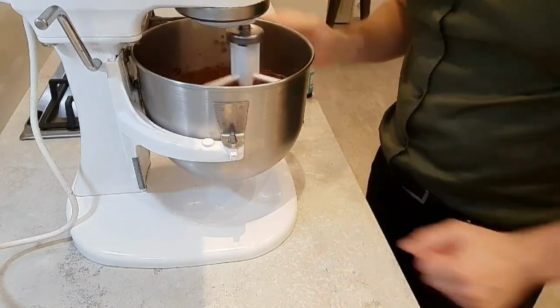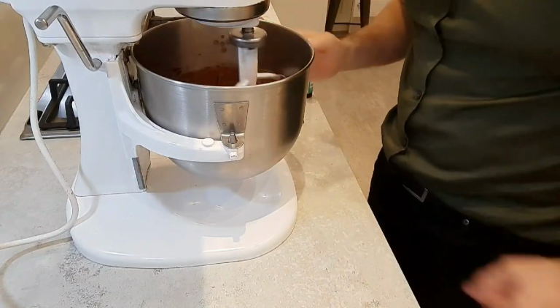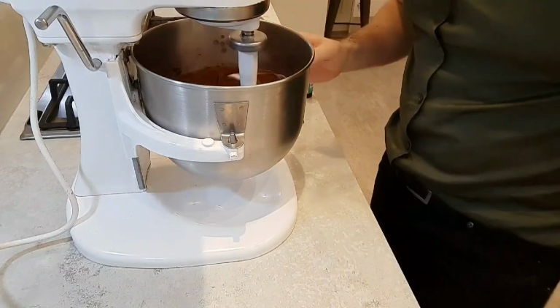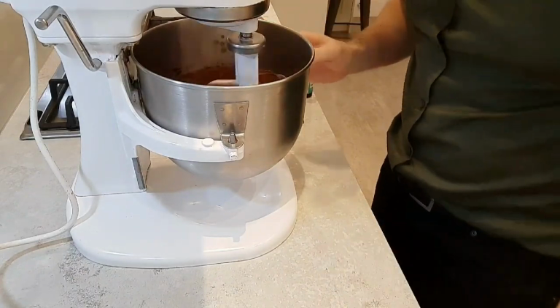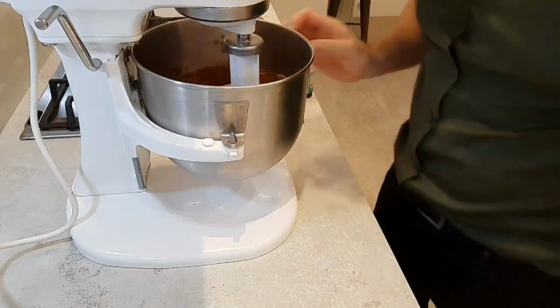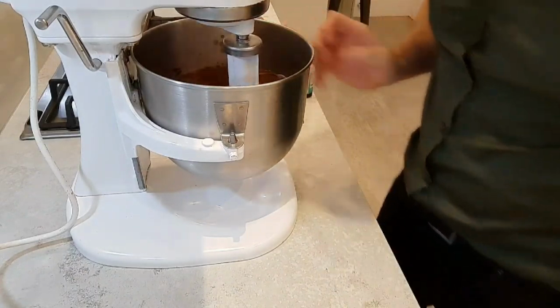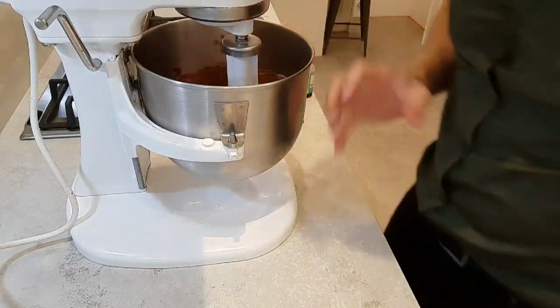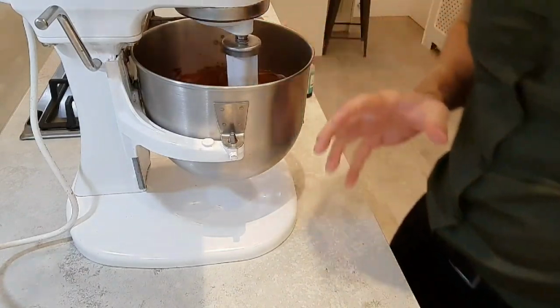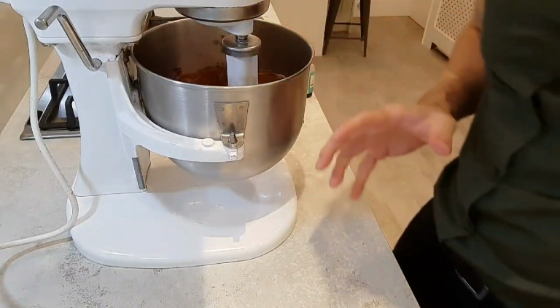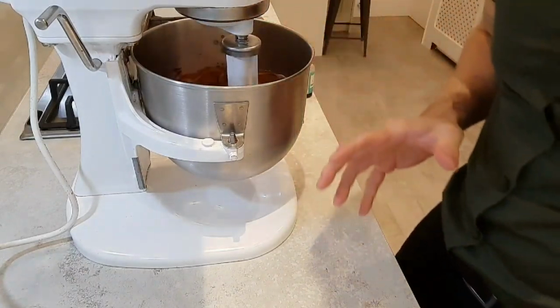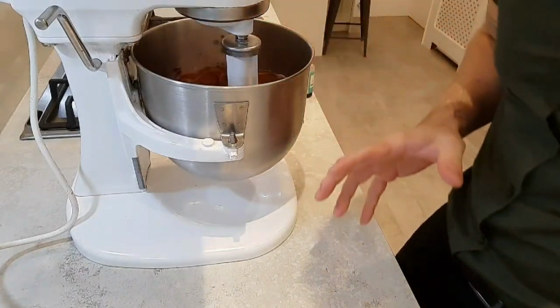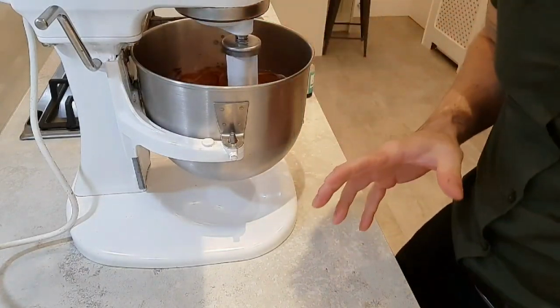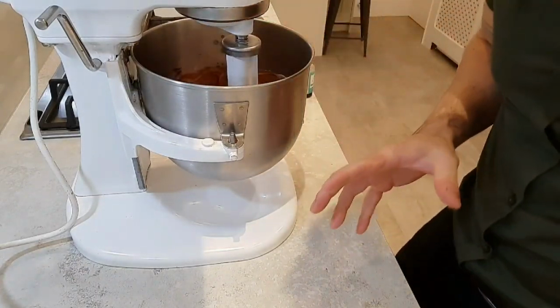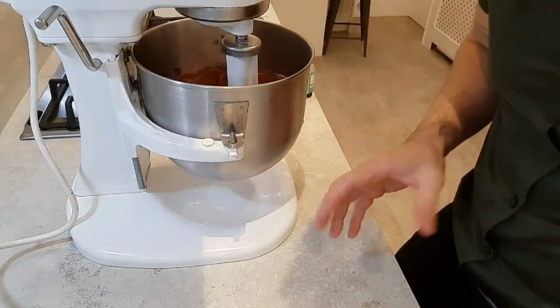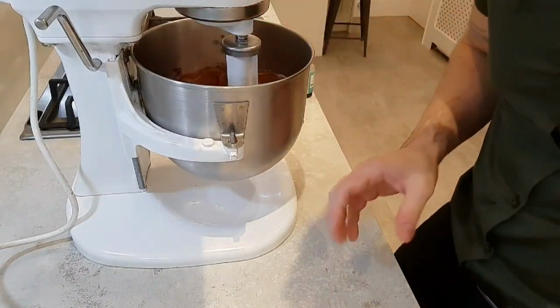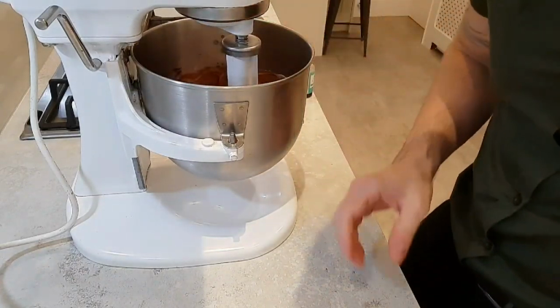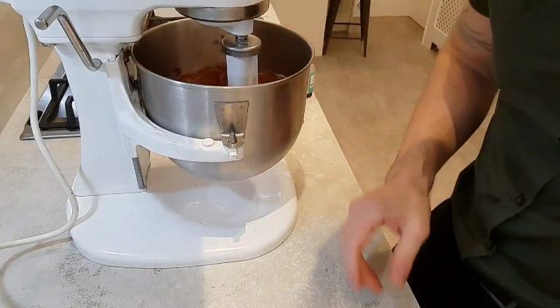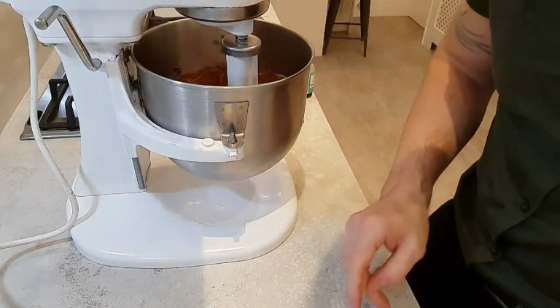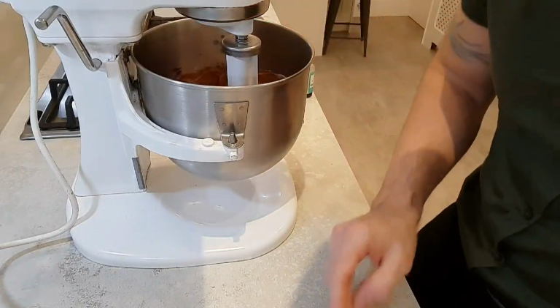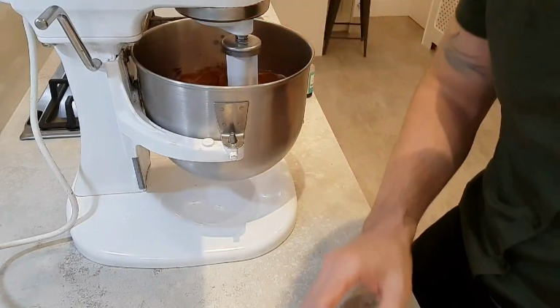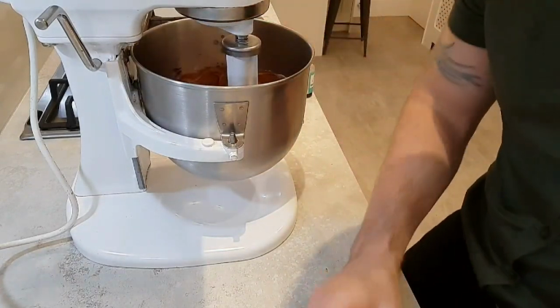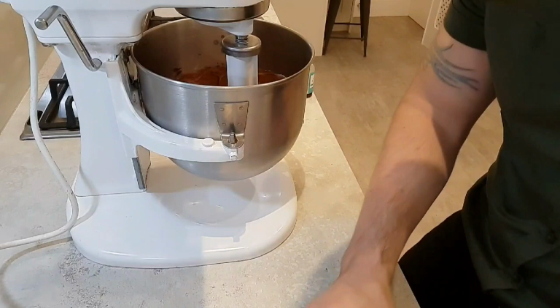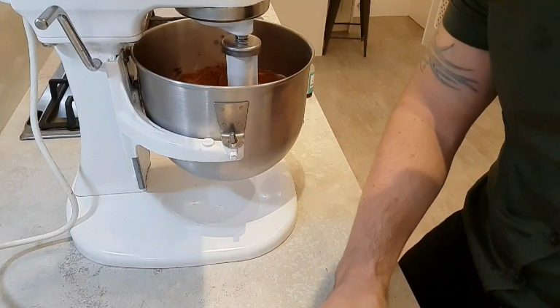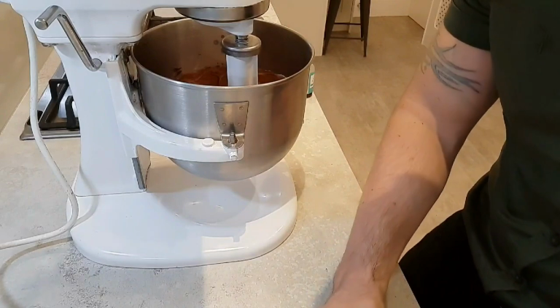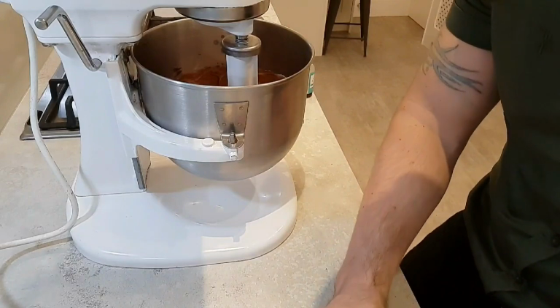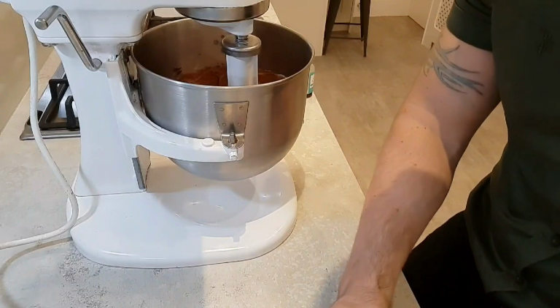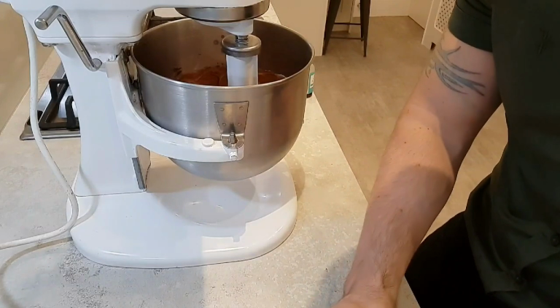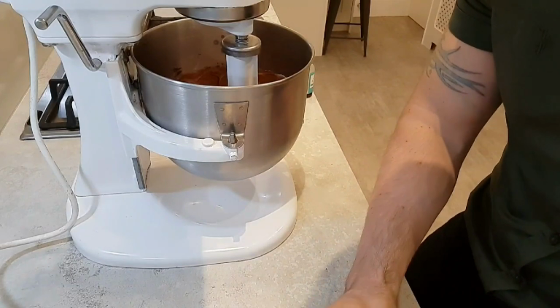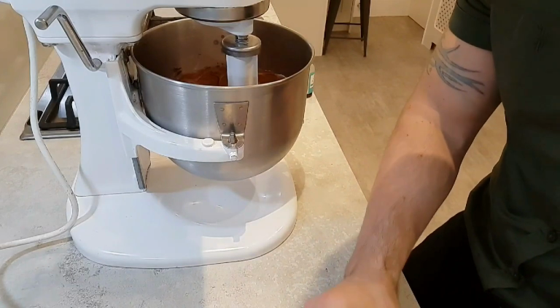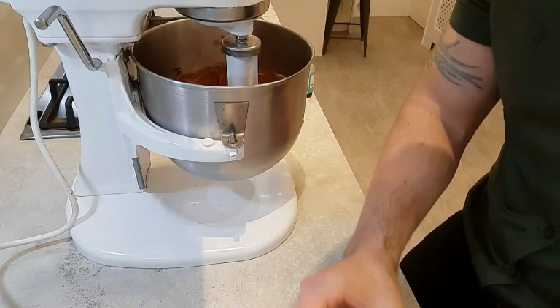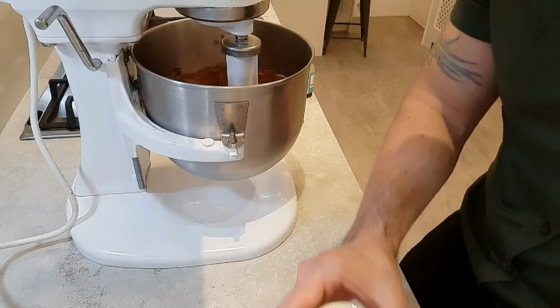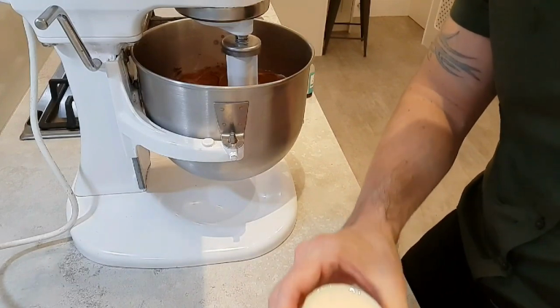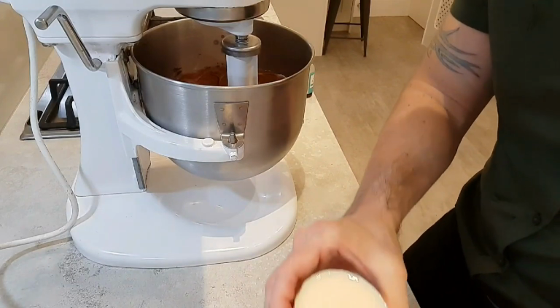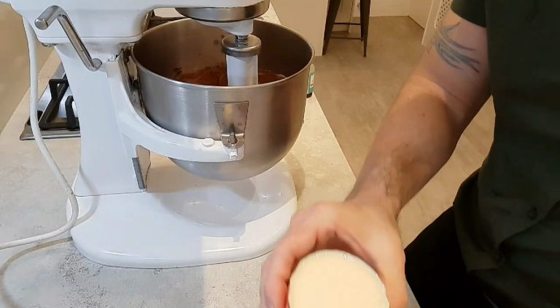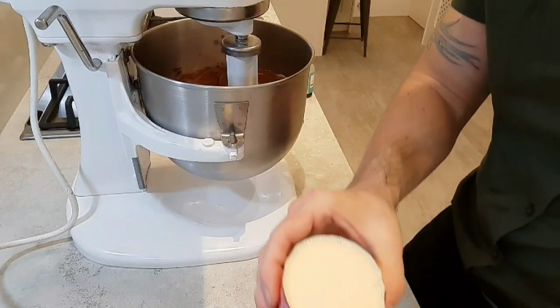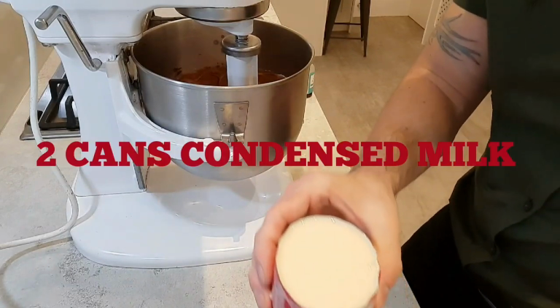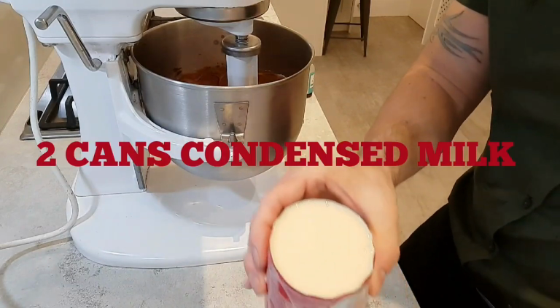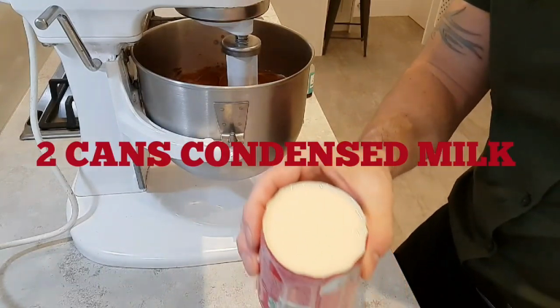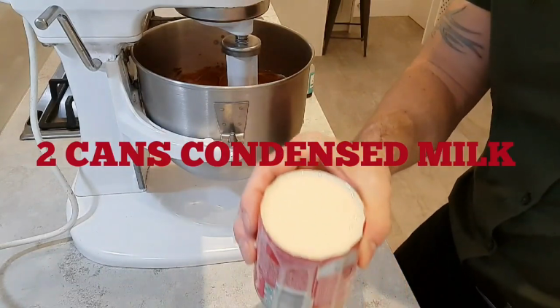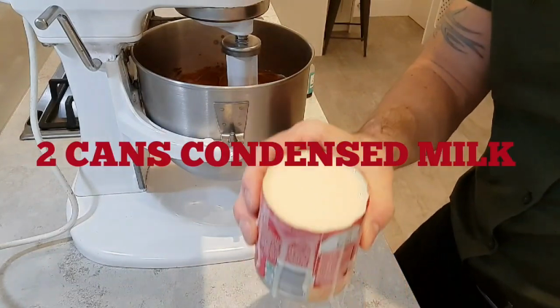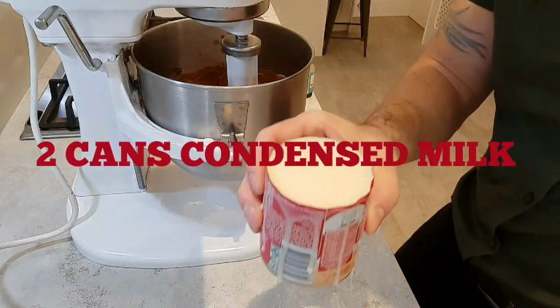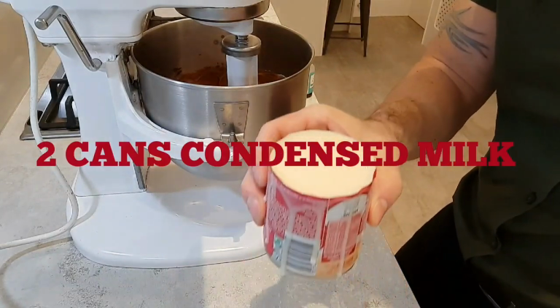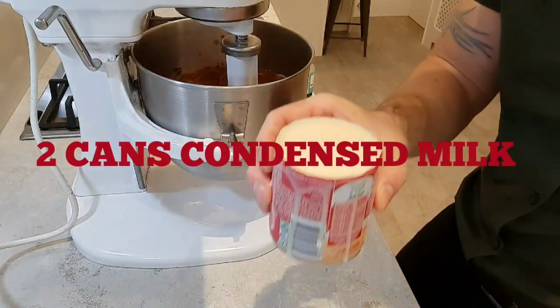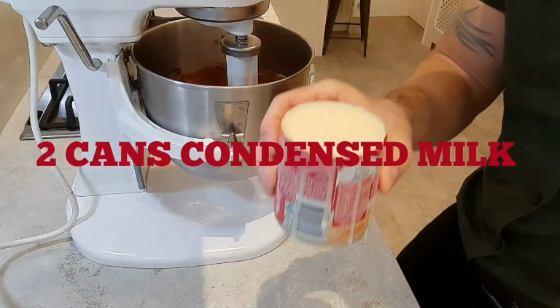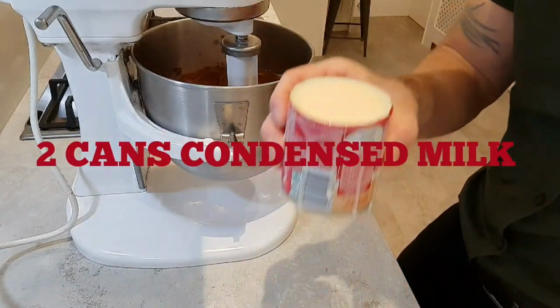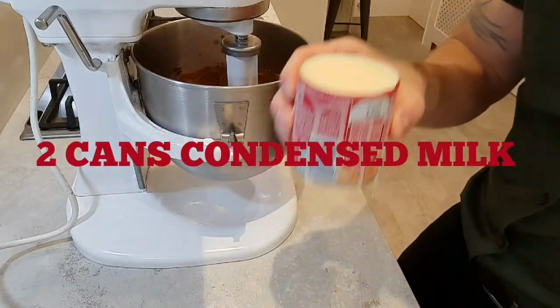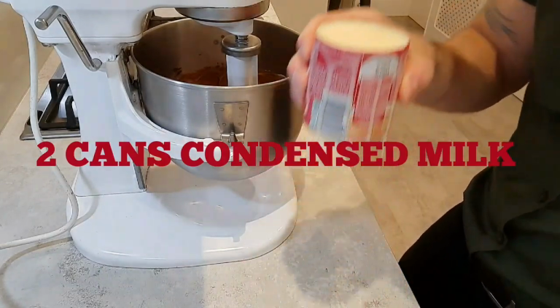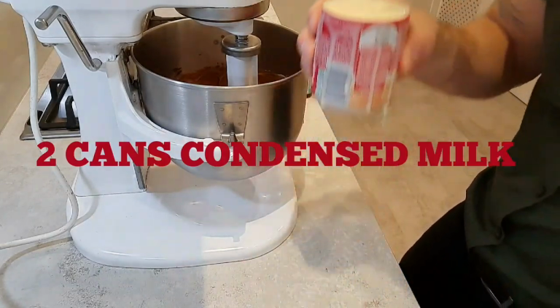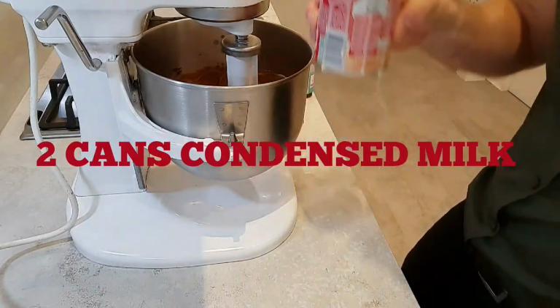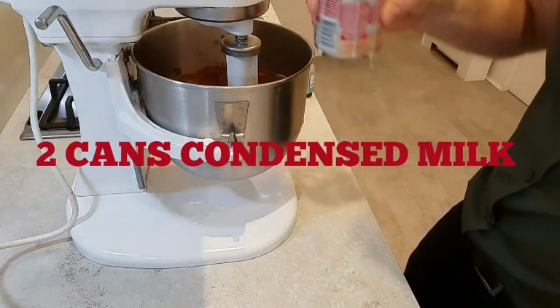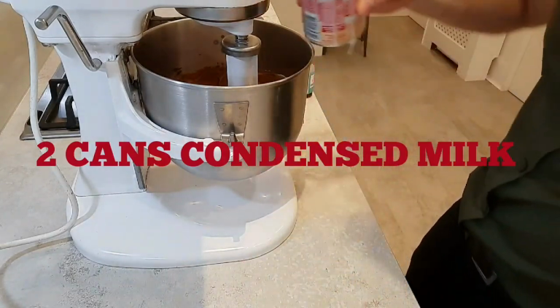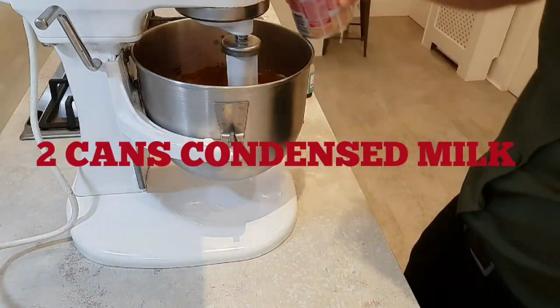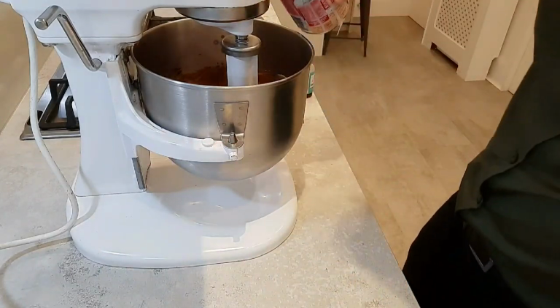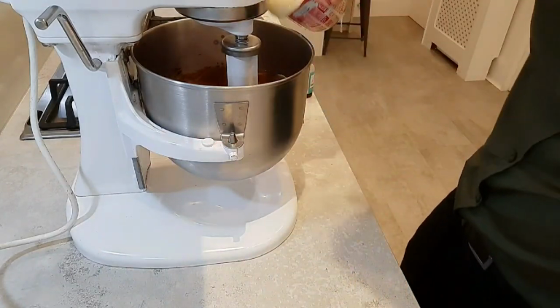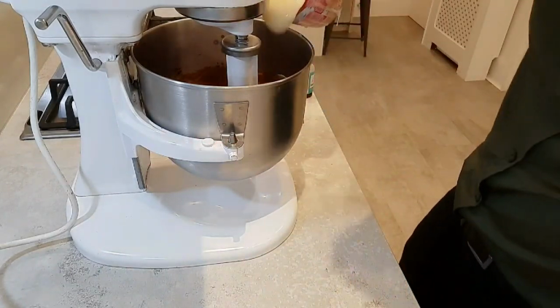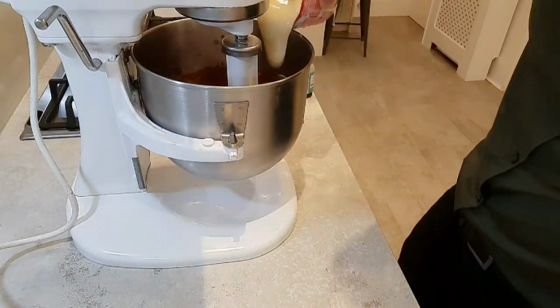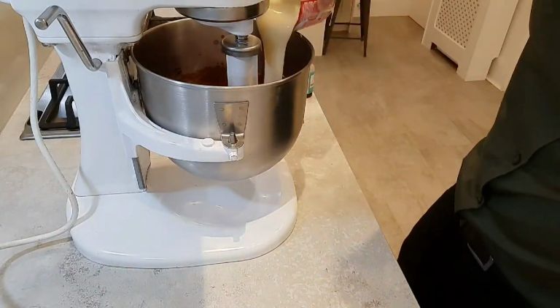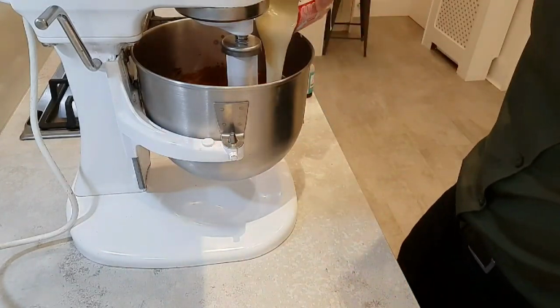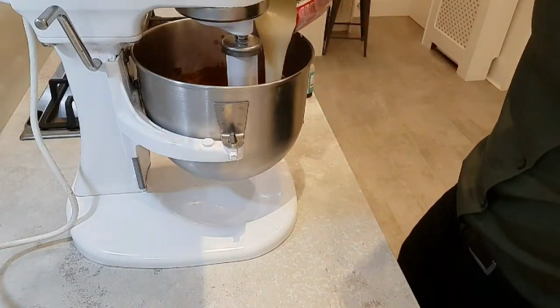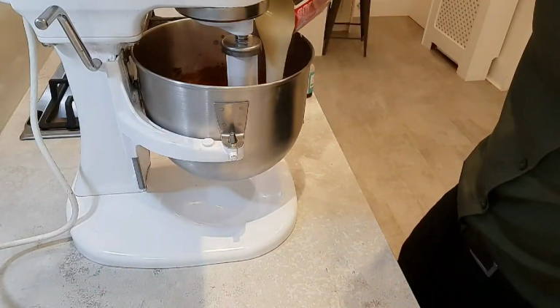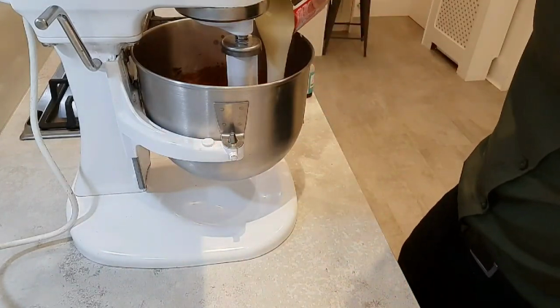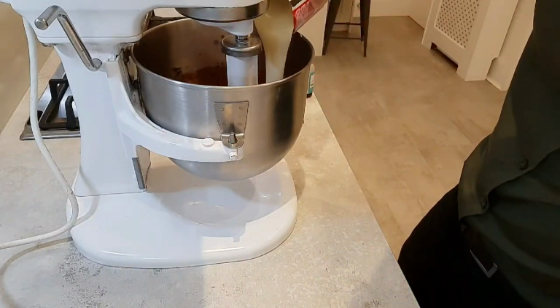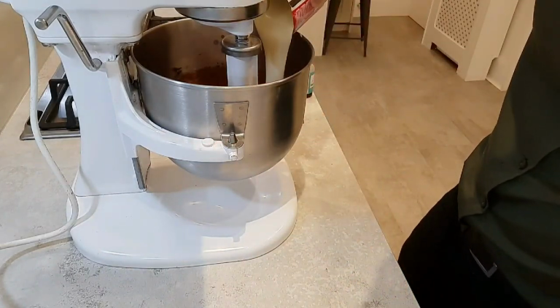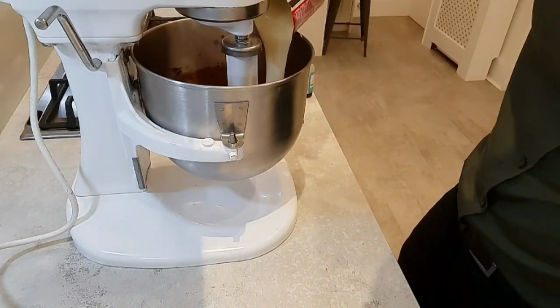Once that's gone nice and smooth, we'll go in now with our condensed milk. I've got two cans of condensed milk — straight in with that.